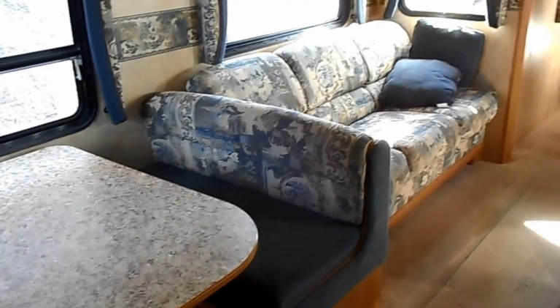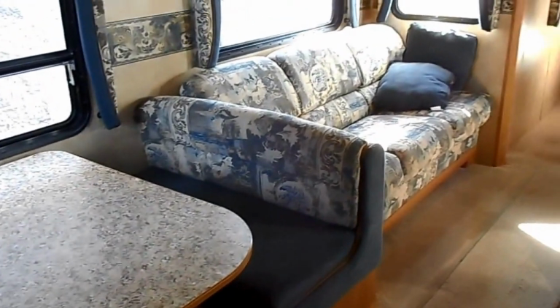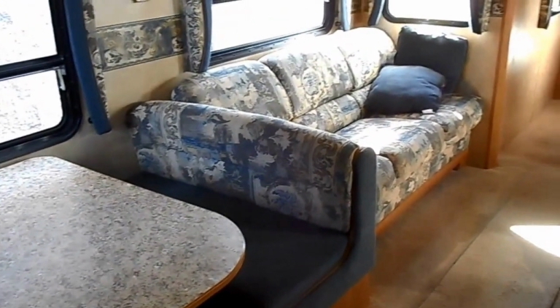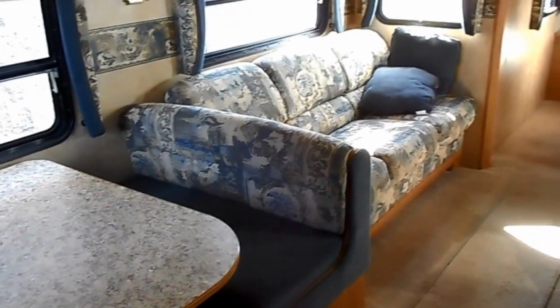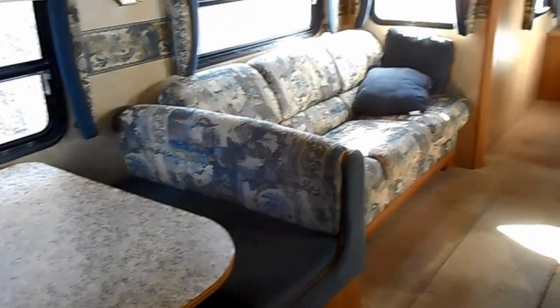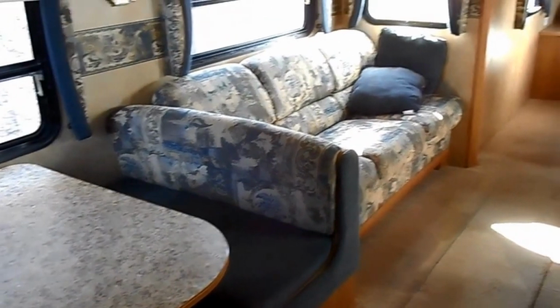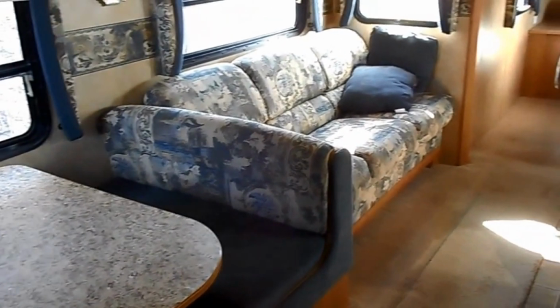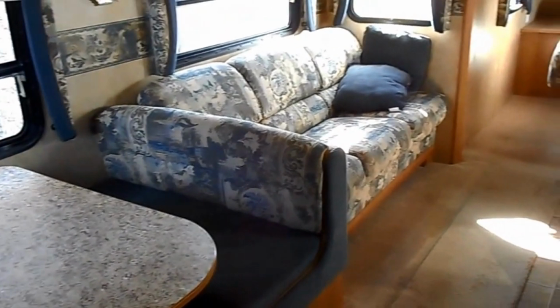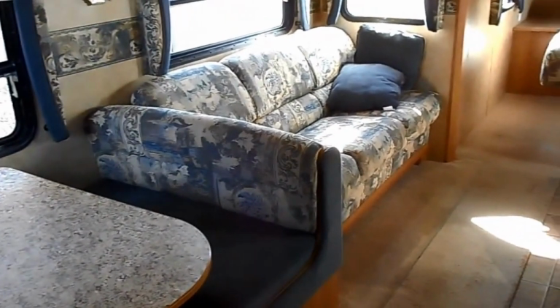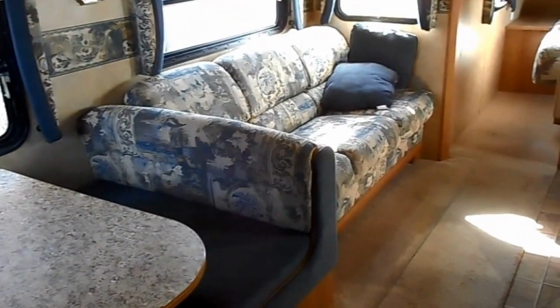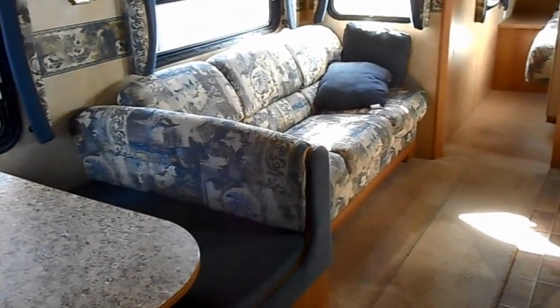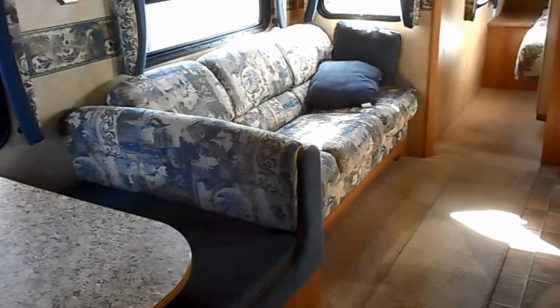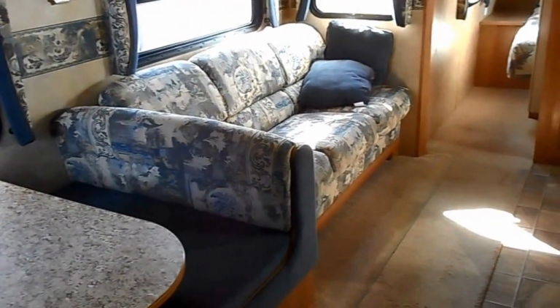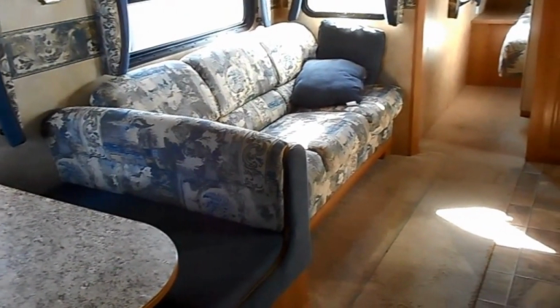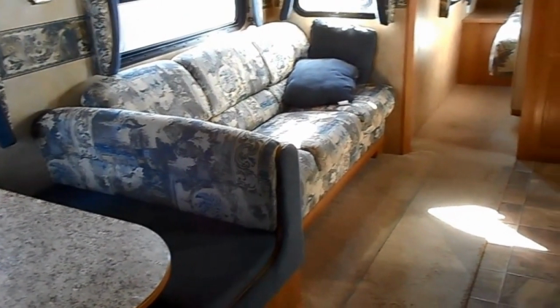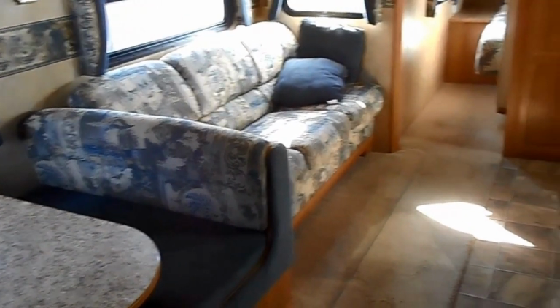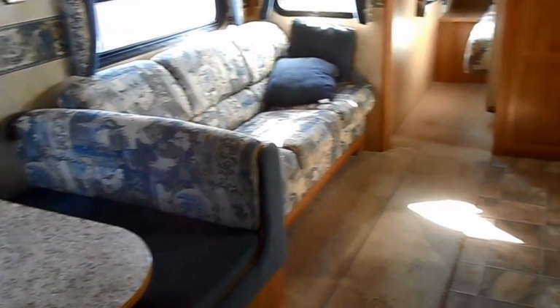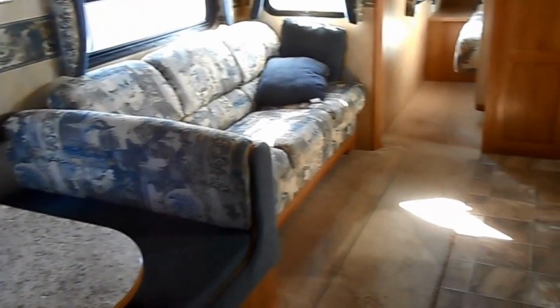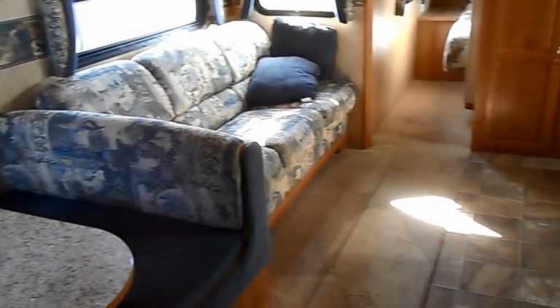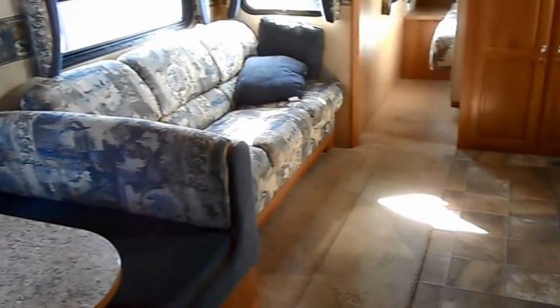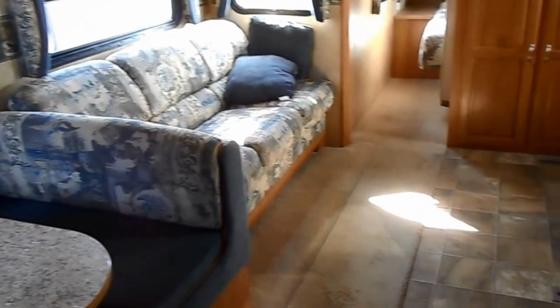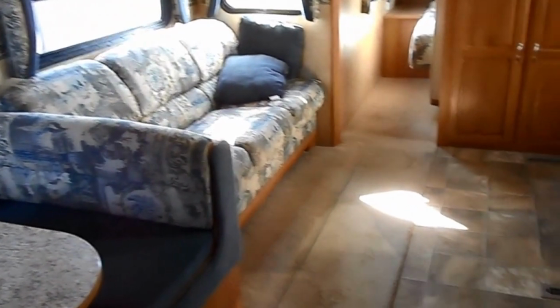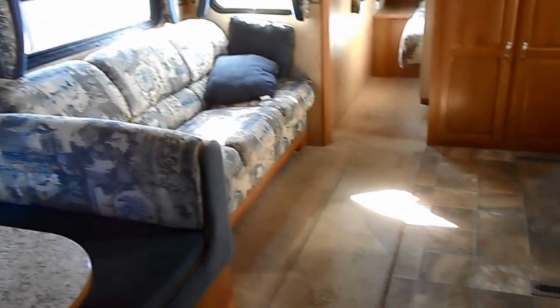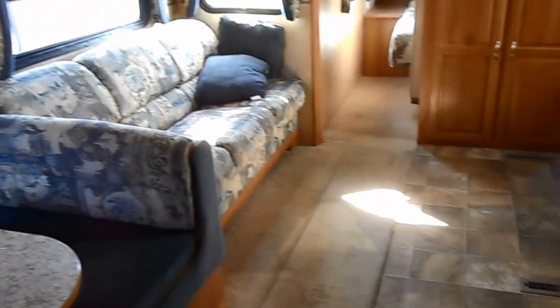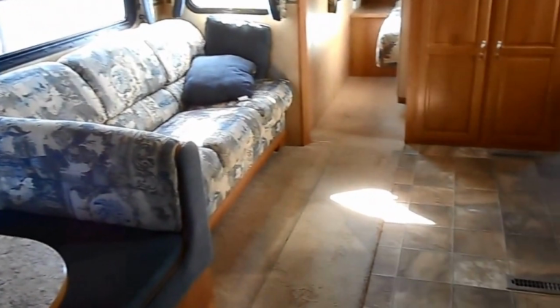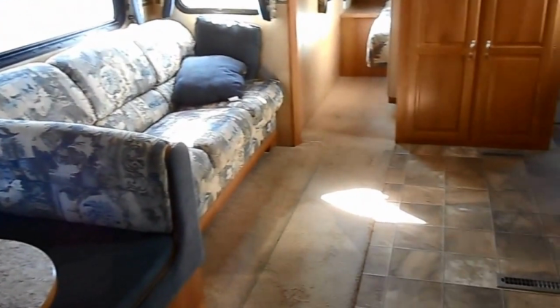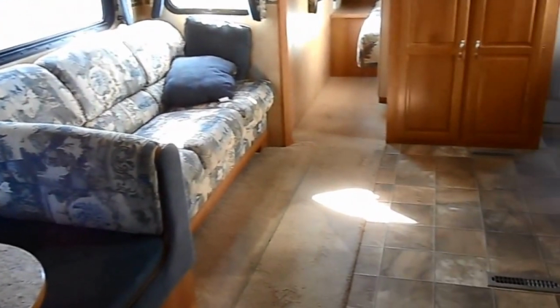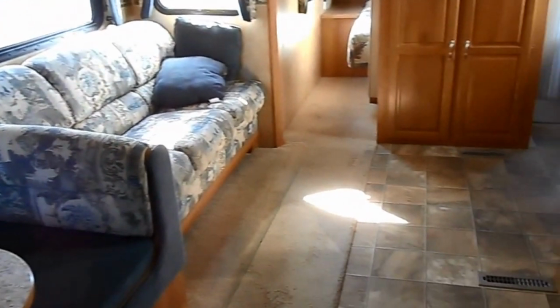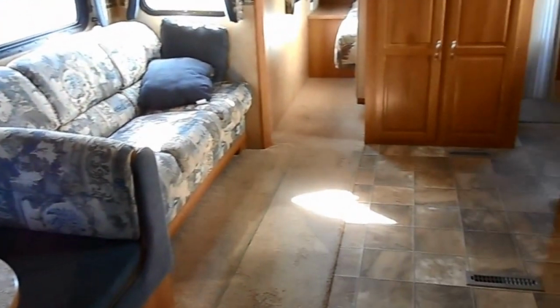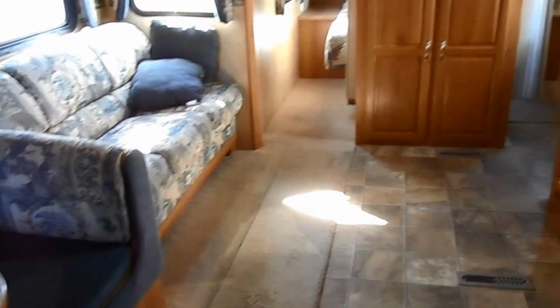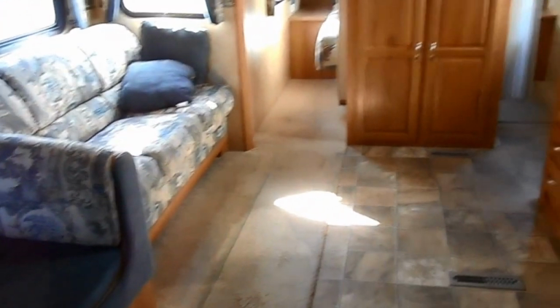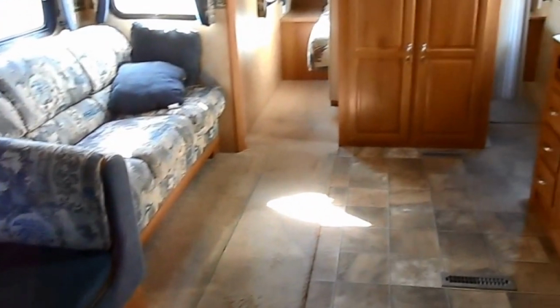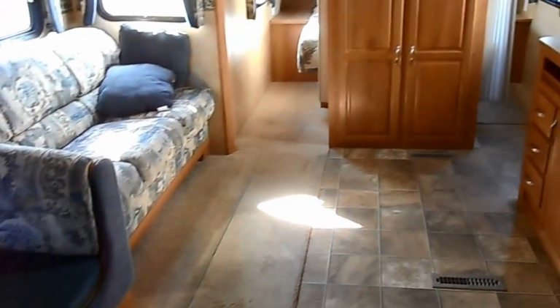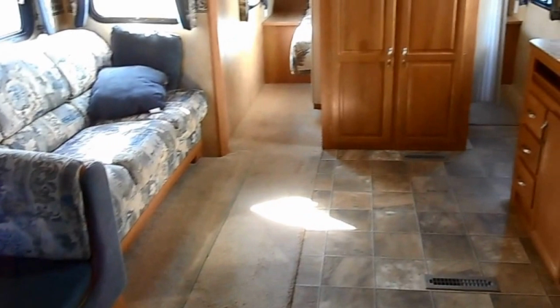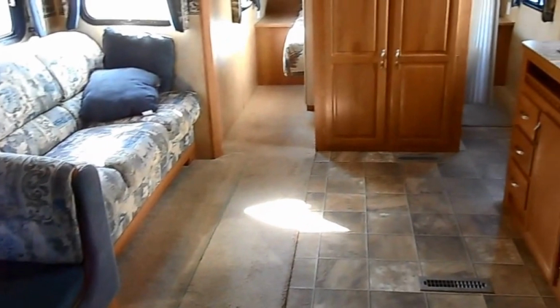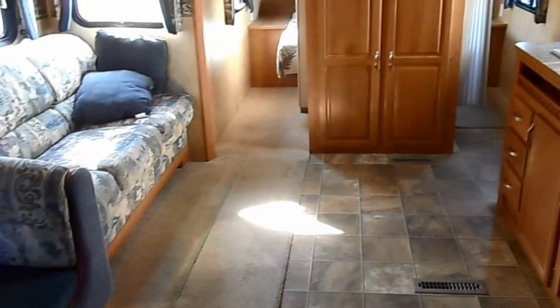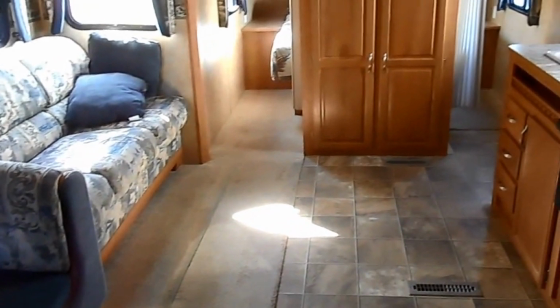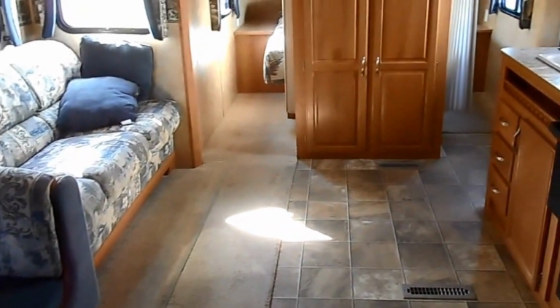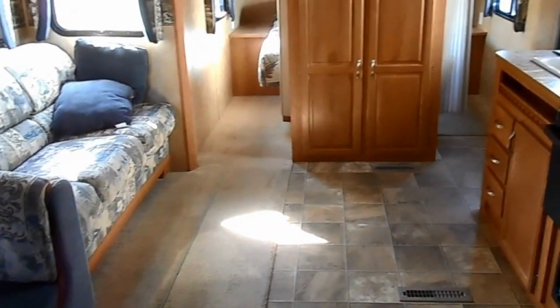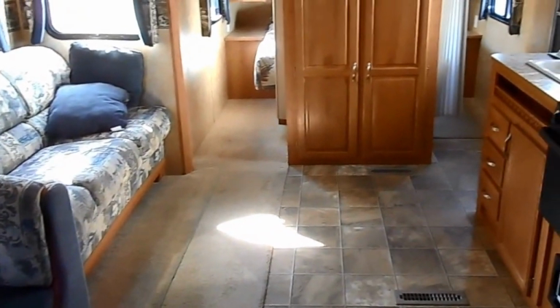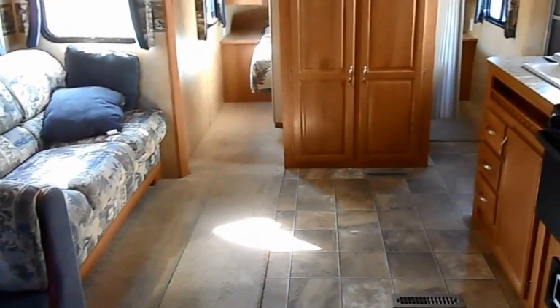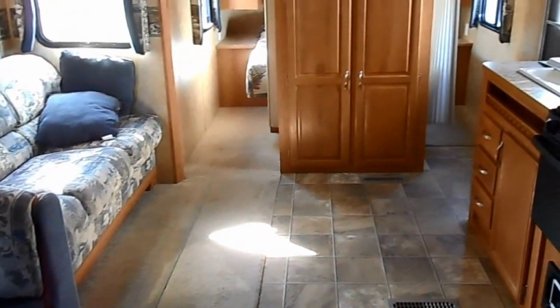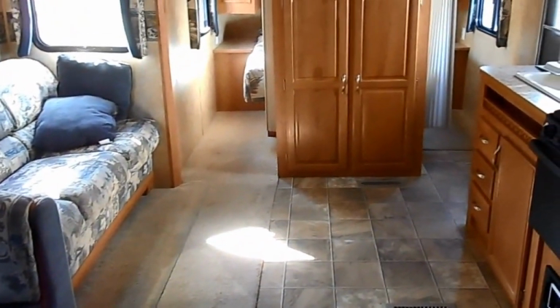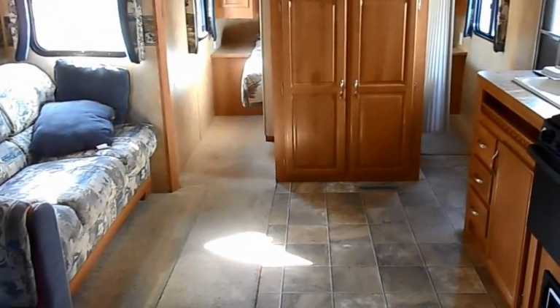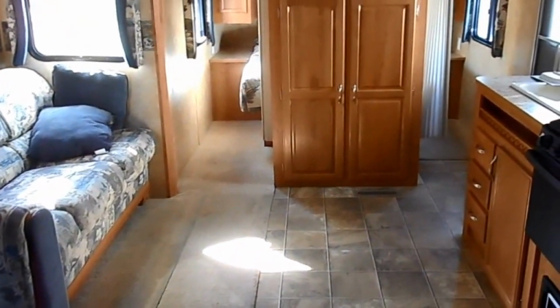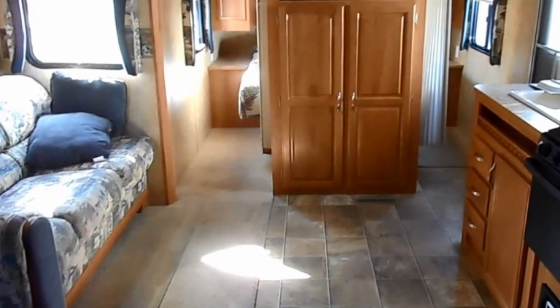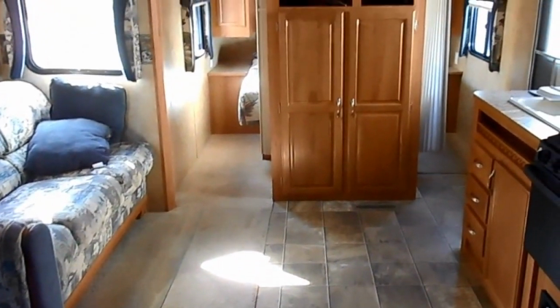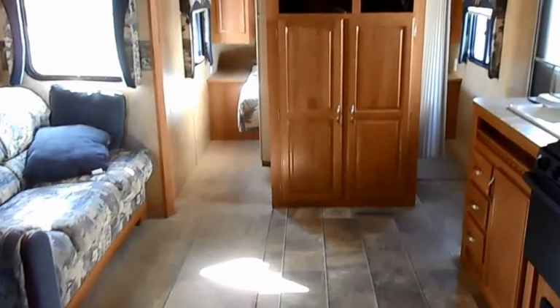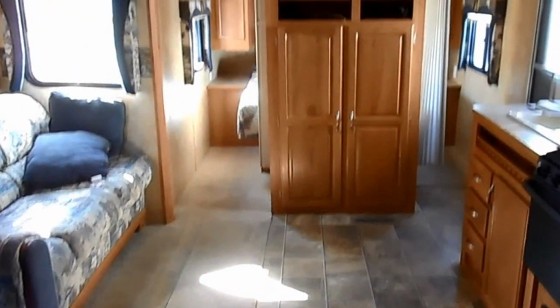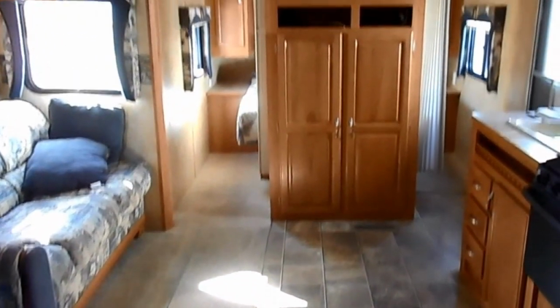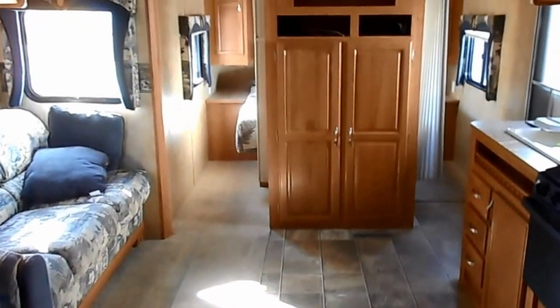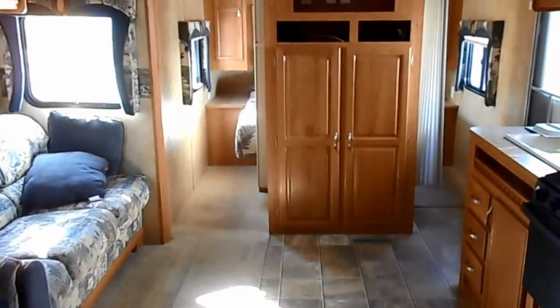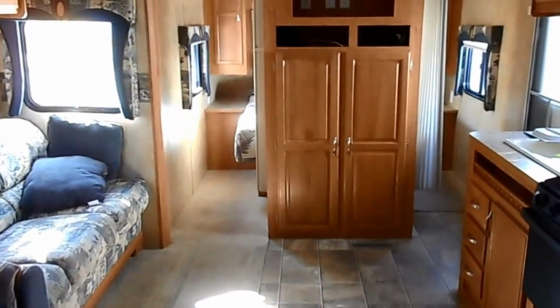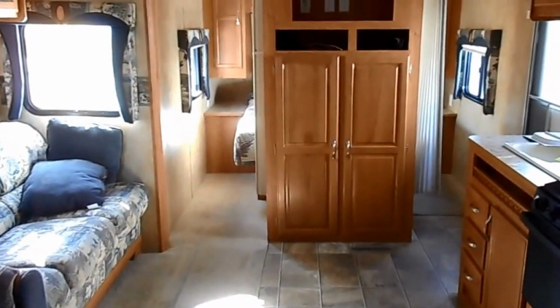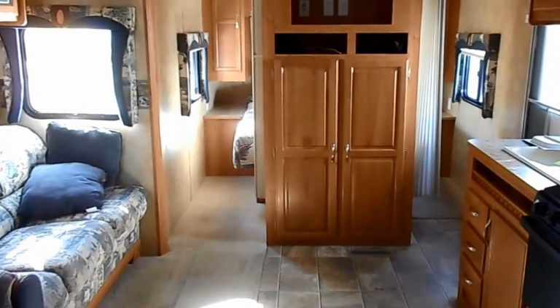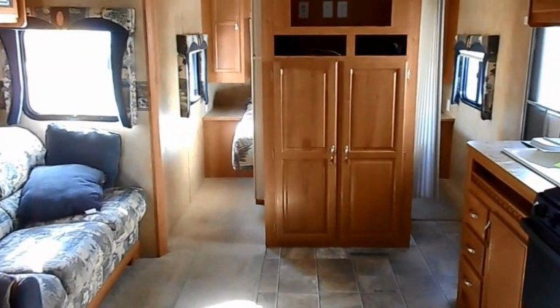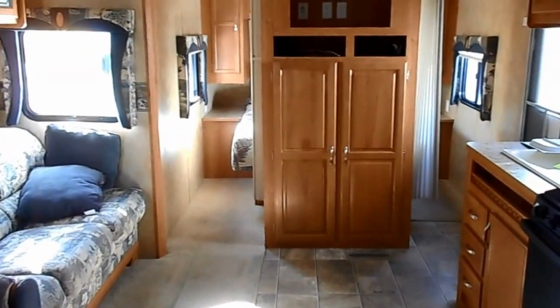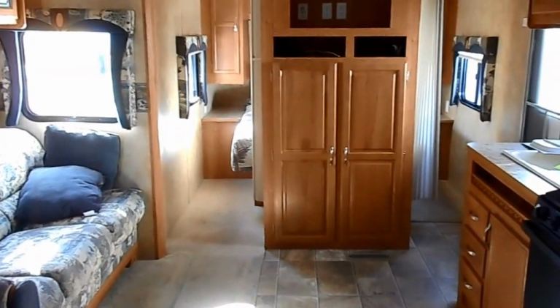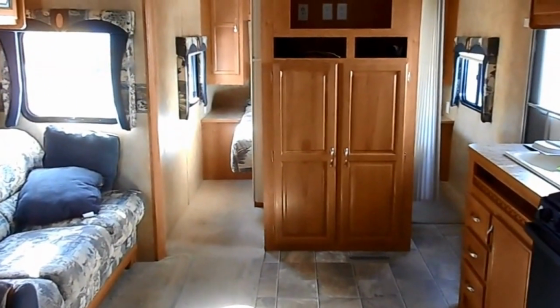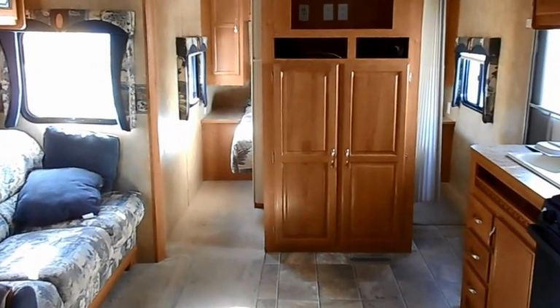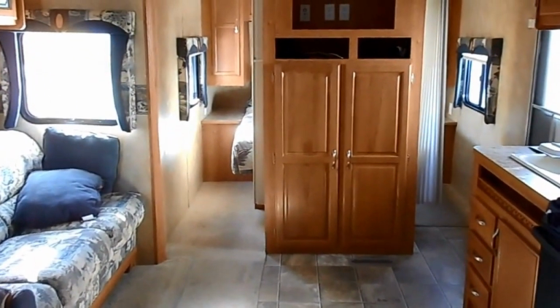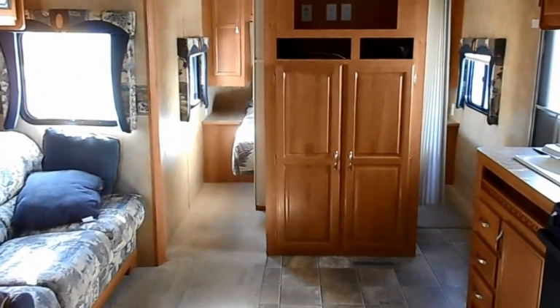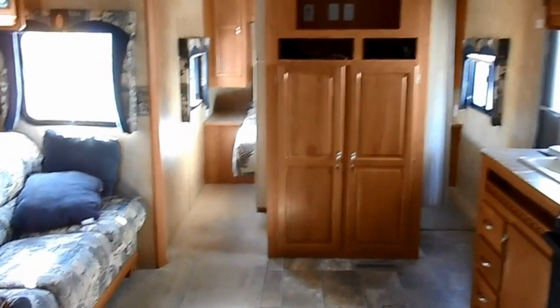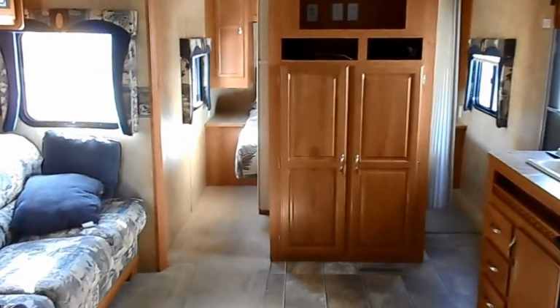Sofa sleeper, dinette sleeper, carpet and linoleum in nice shape.